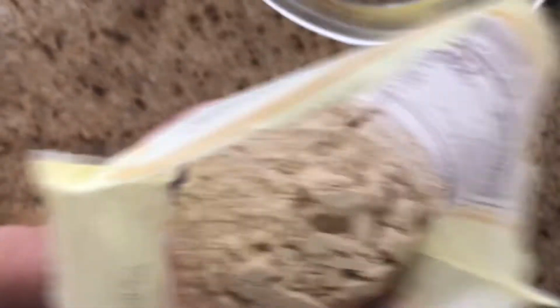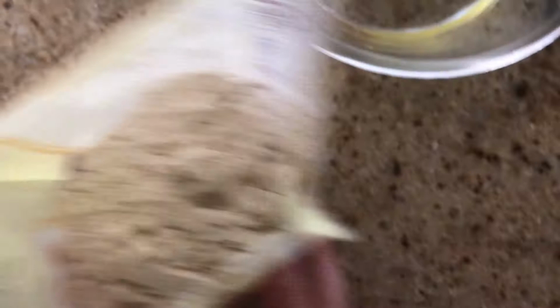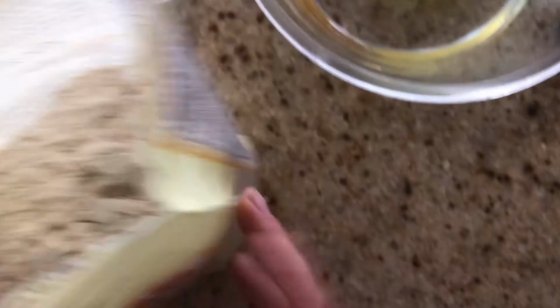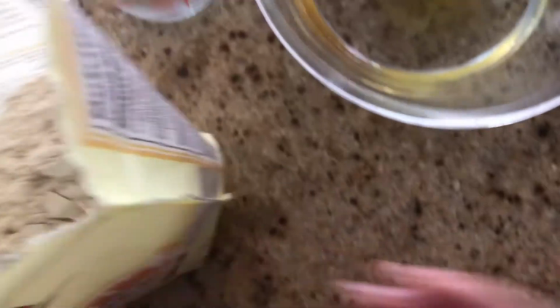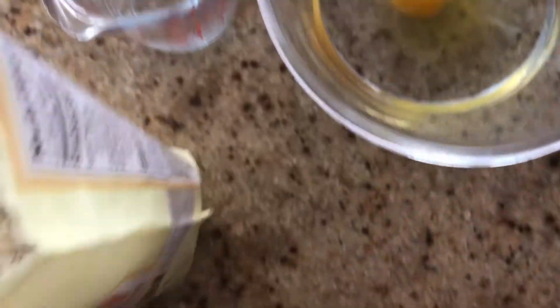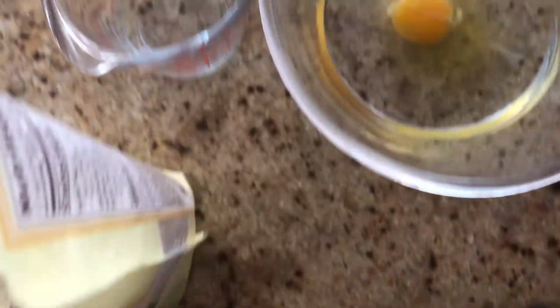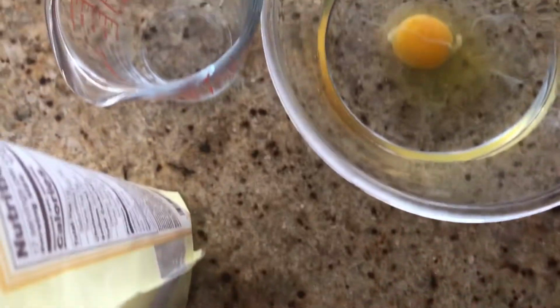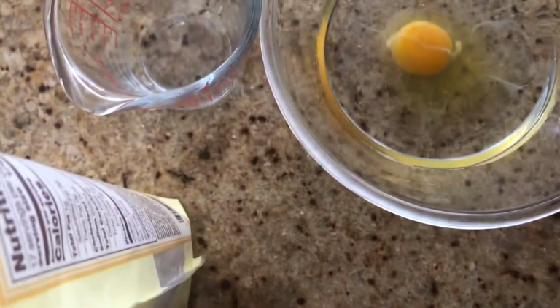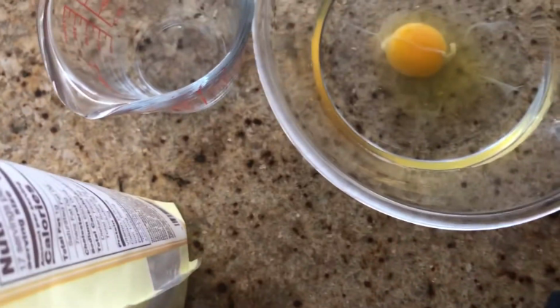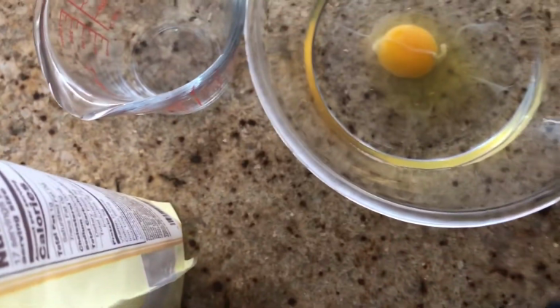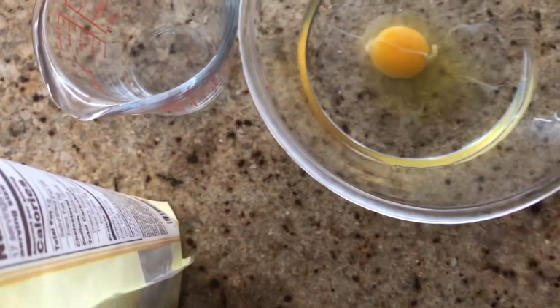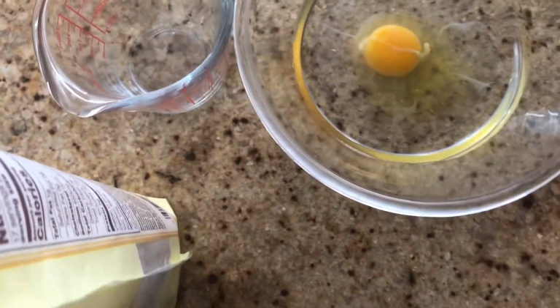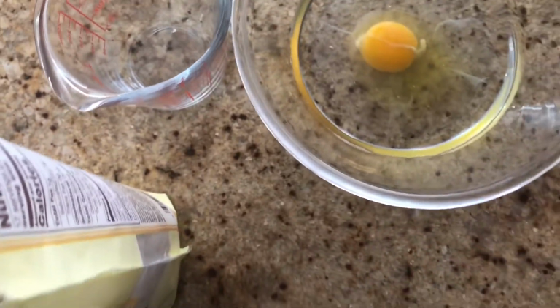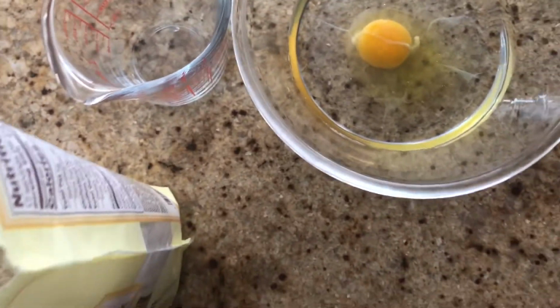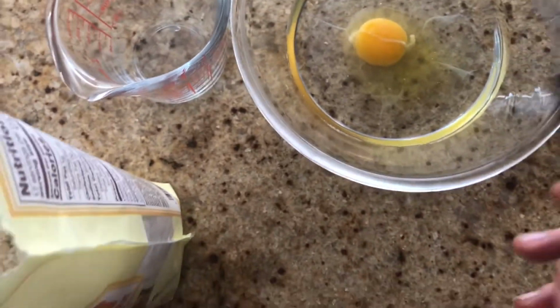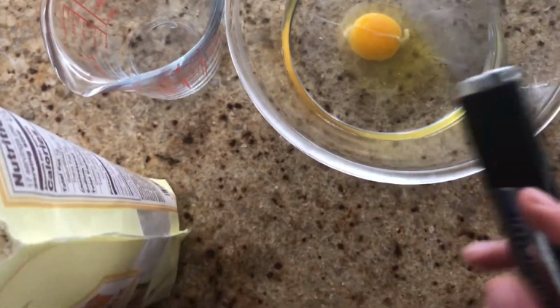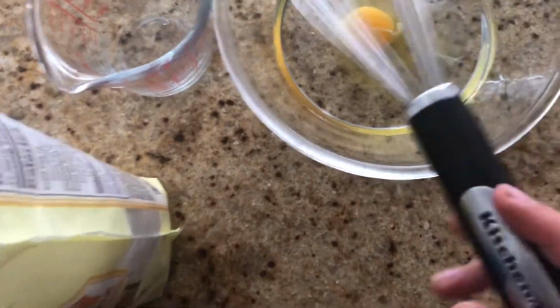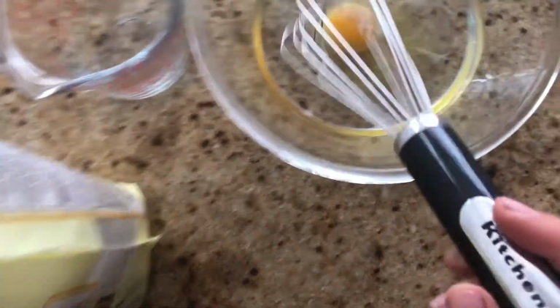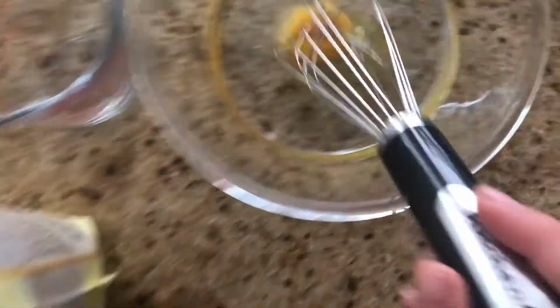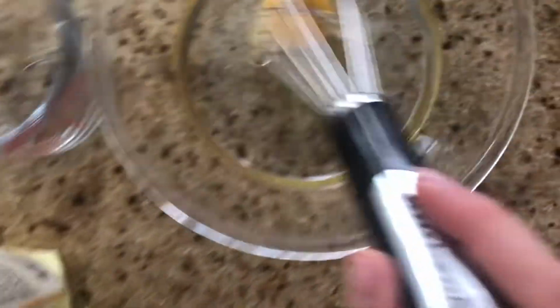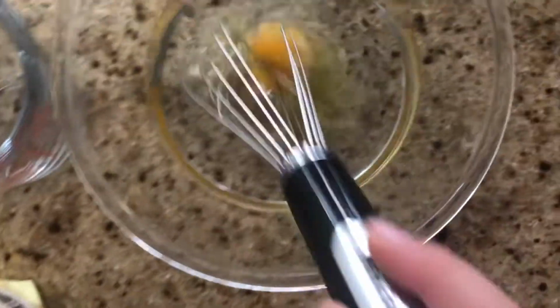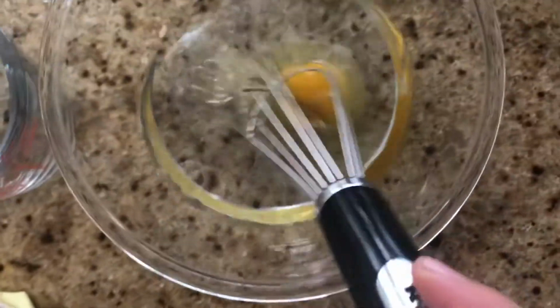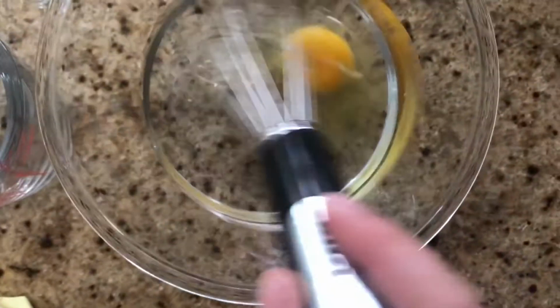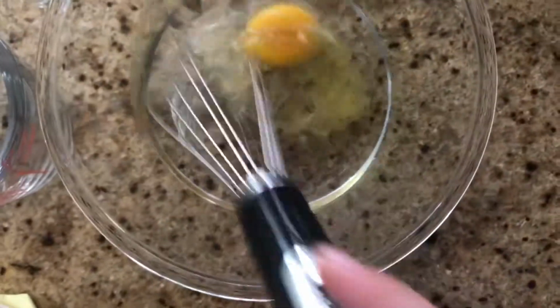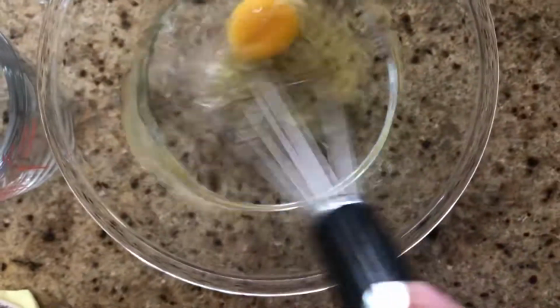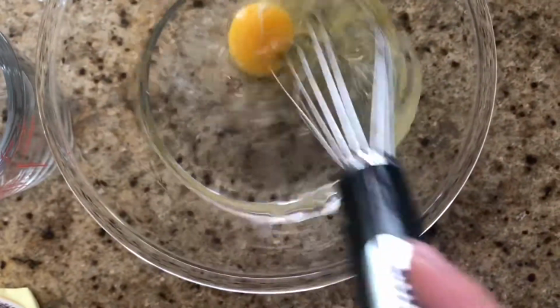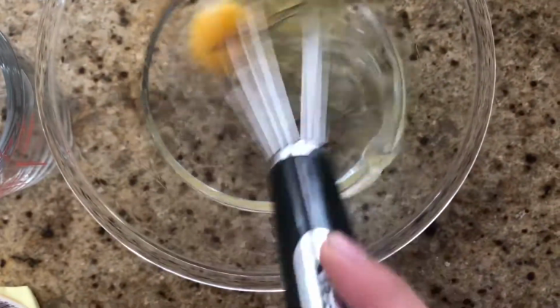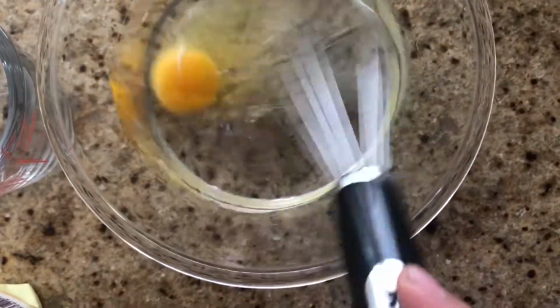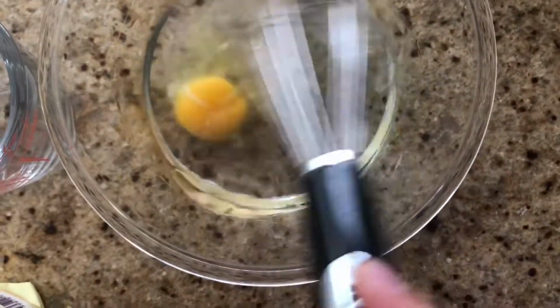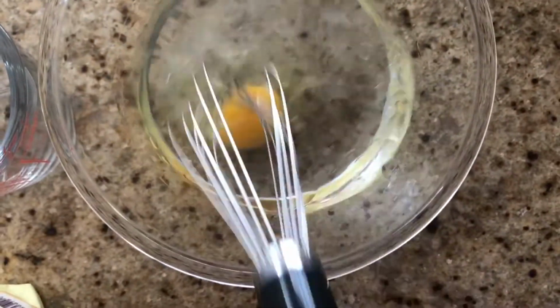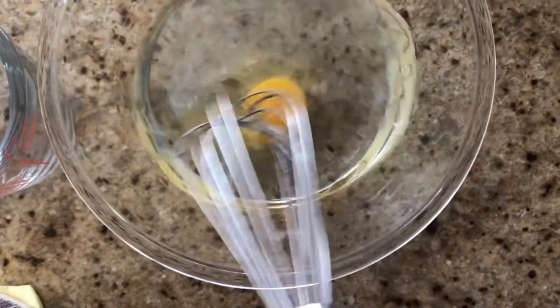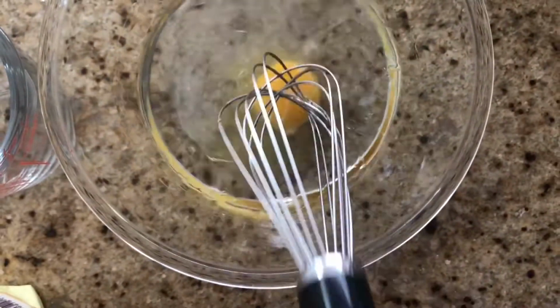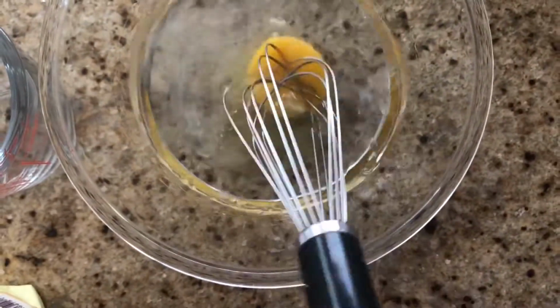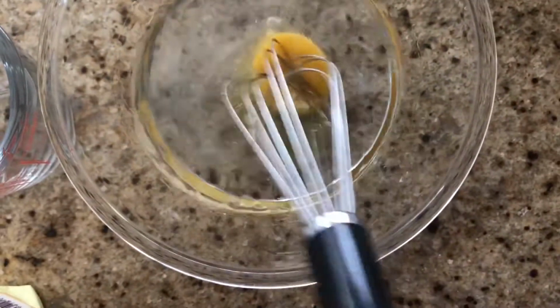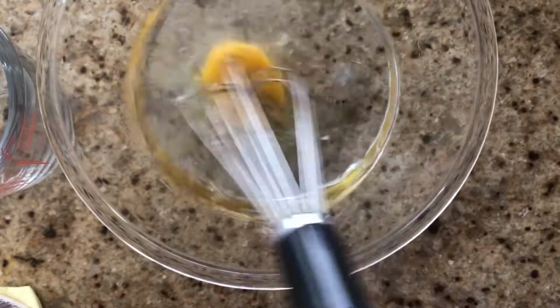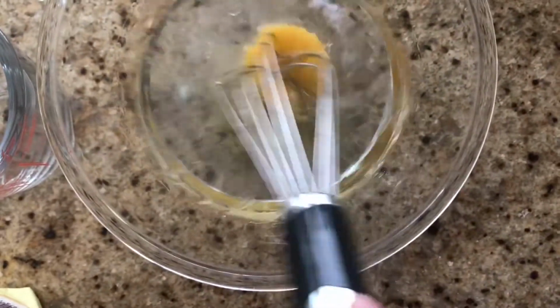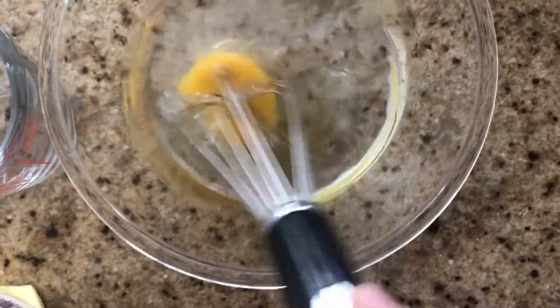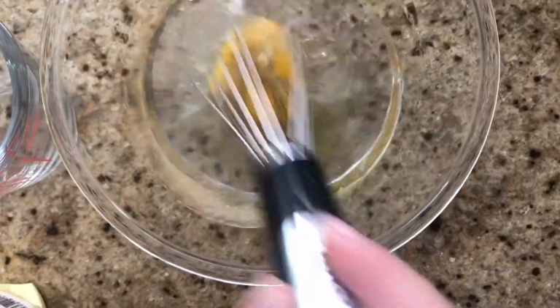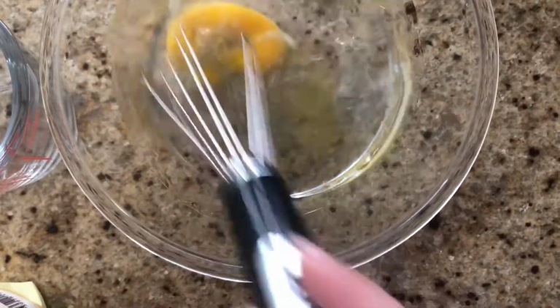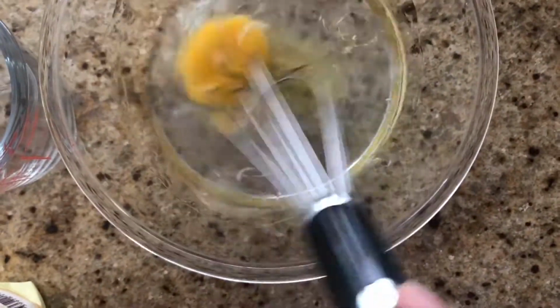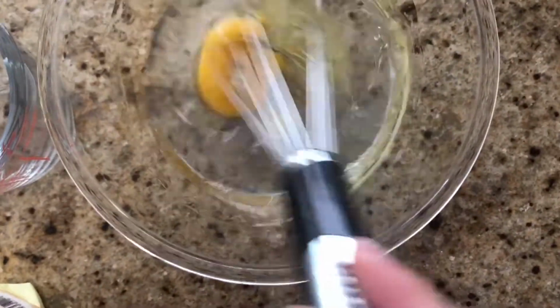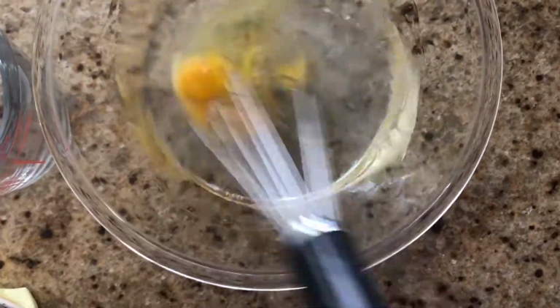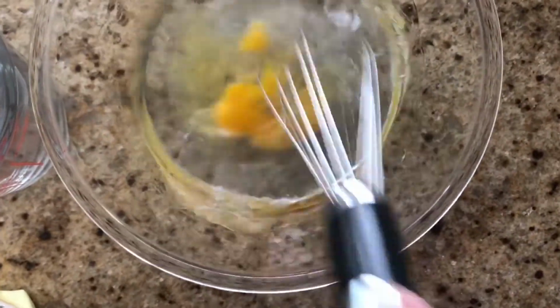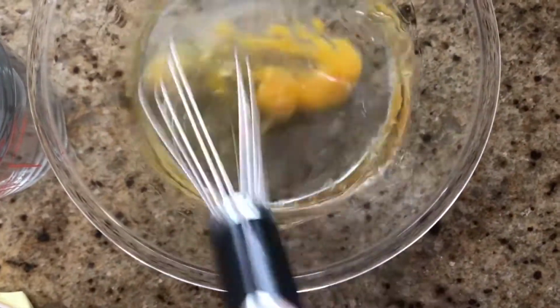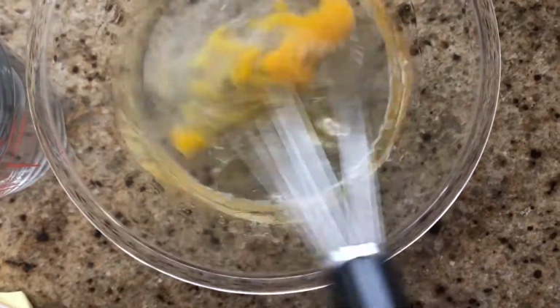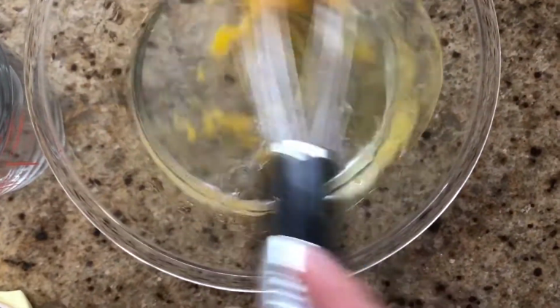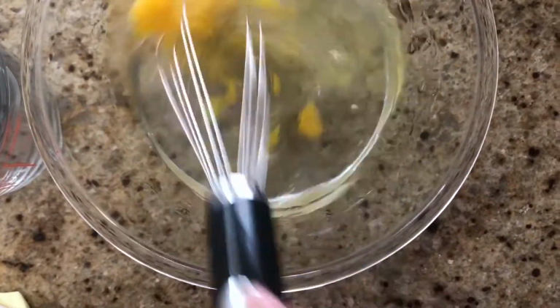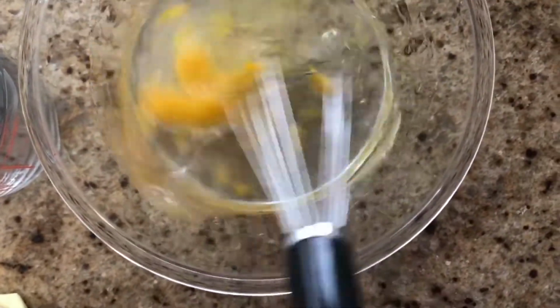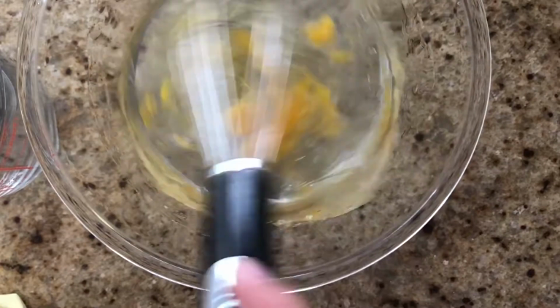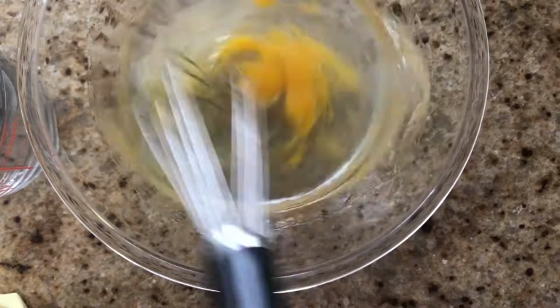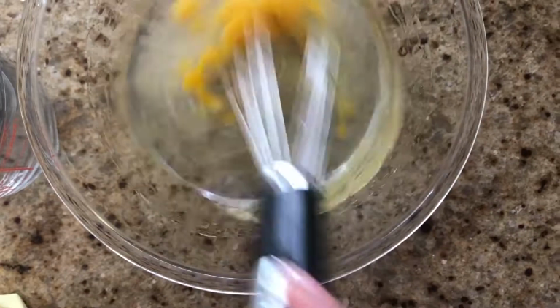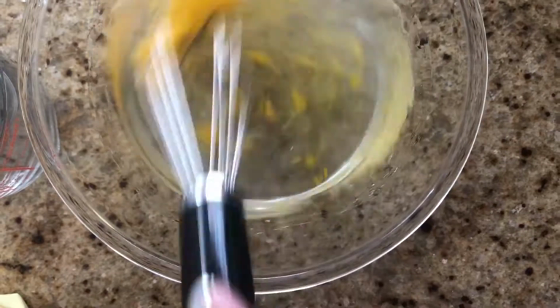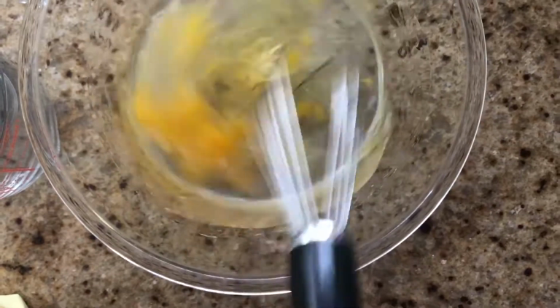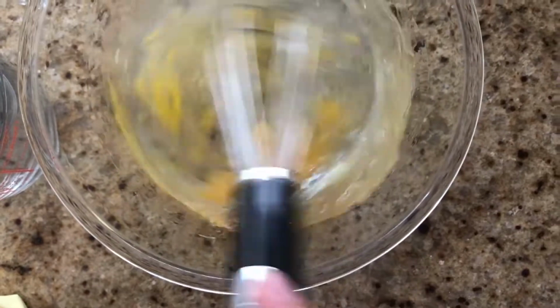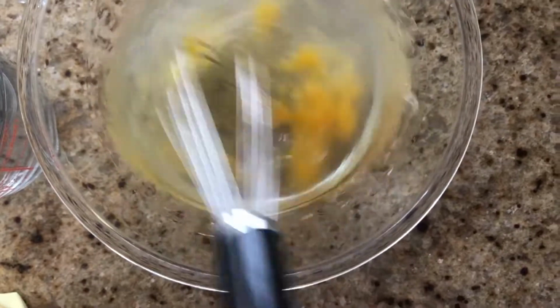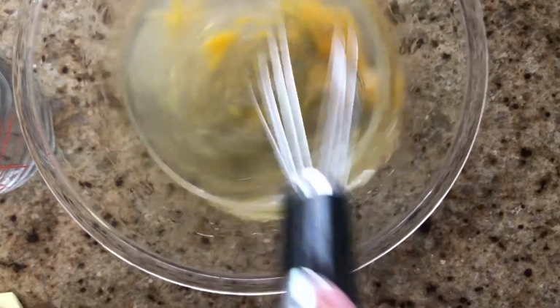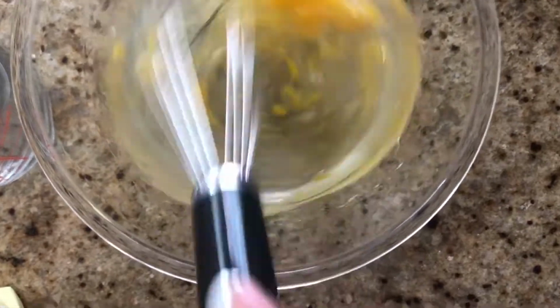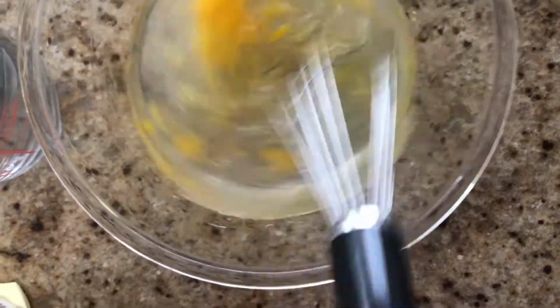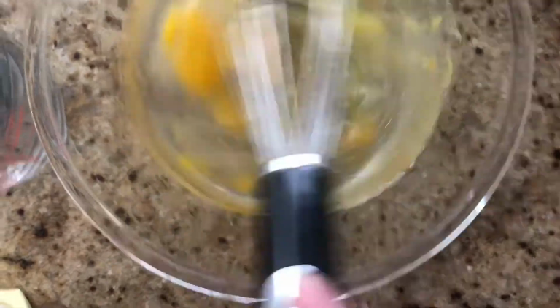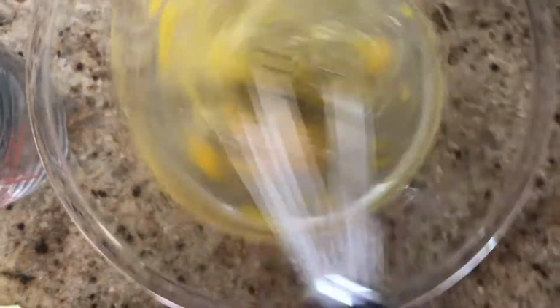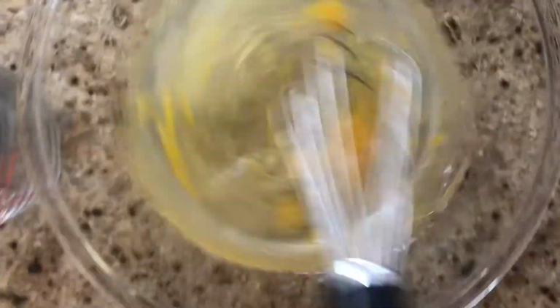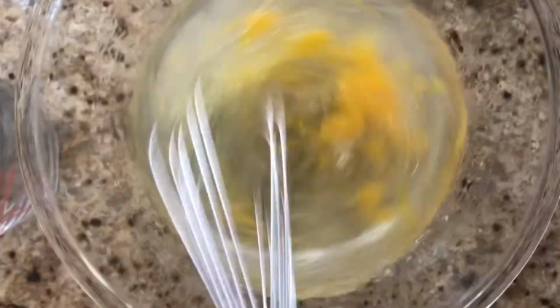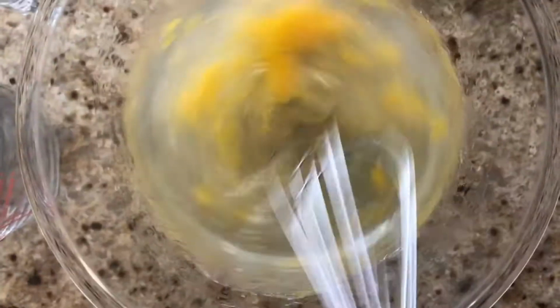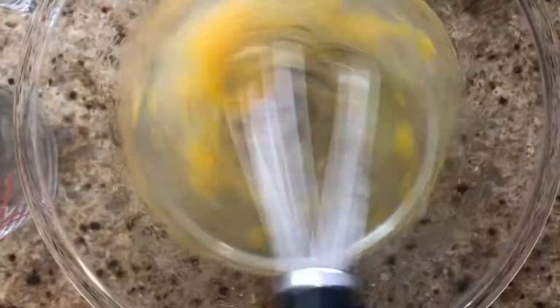I need to mix this first so the egg can melt. I never knew eggs could melt, but I guess they can.